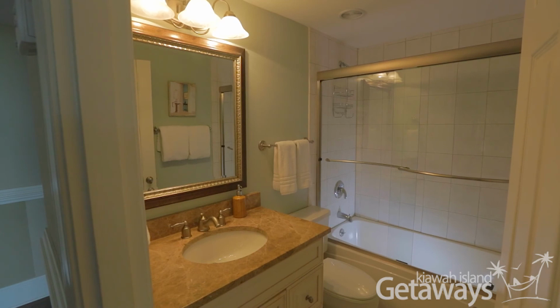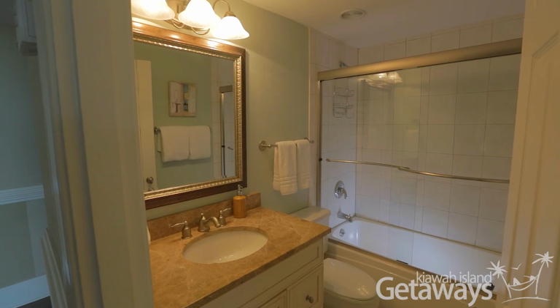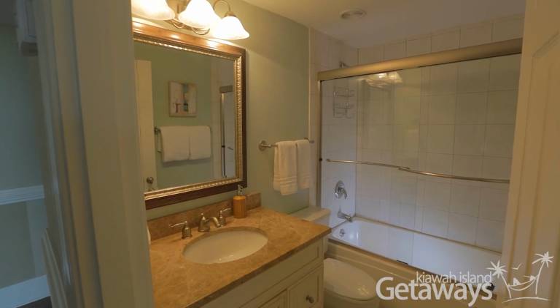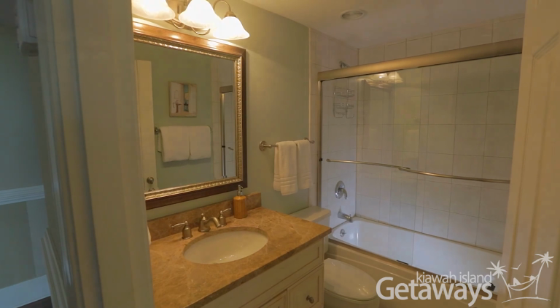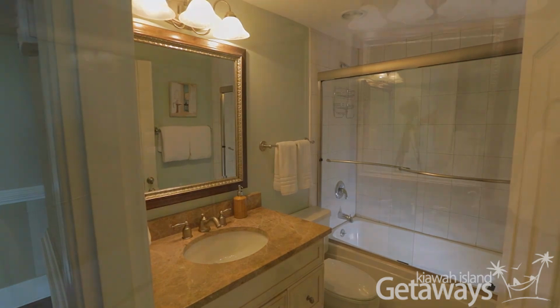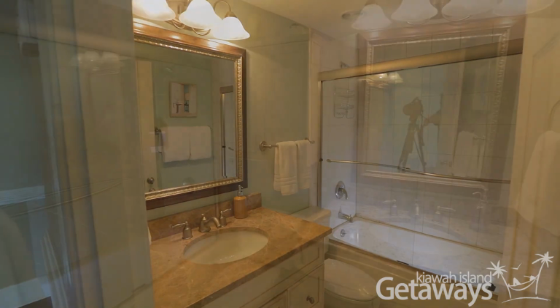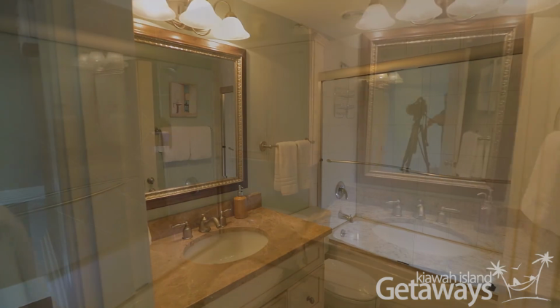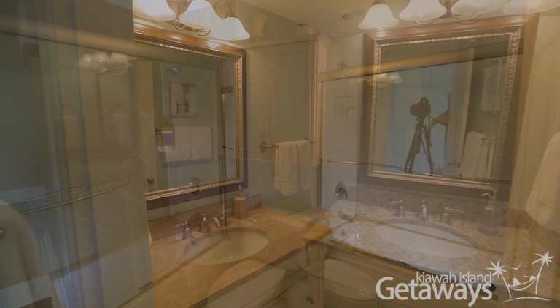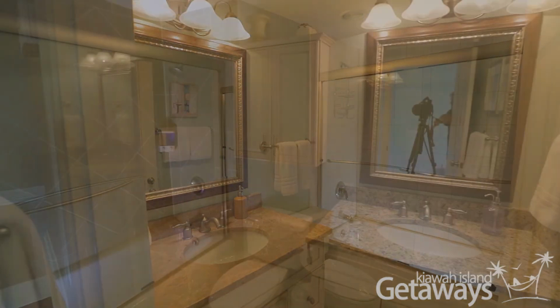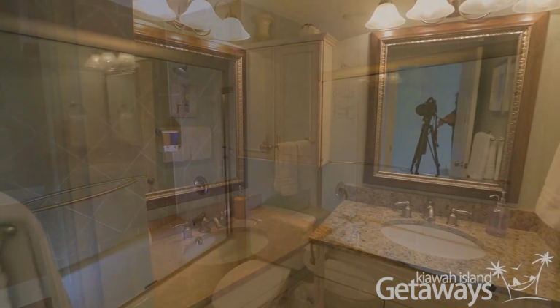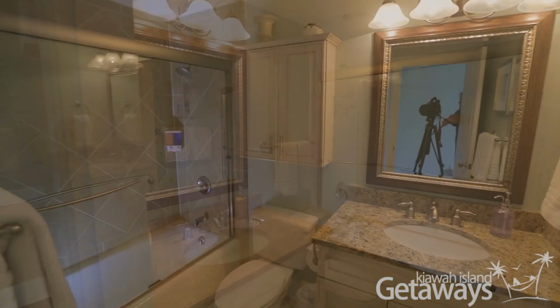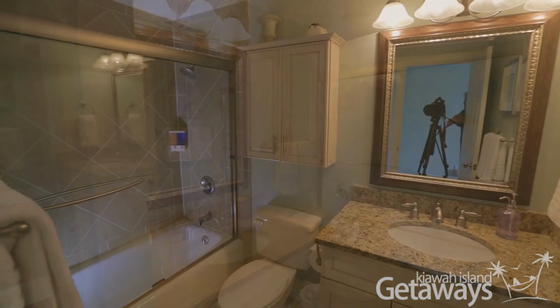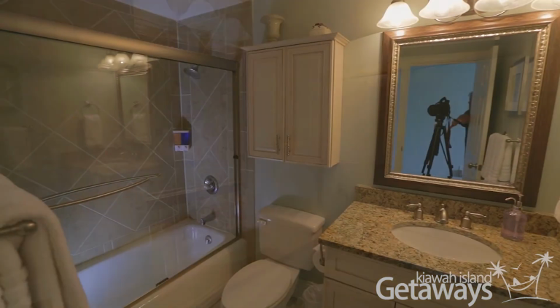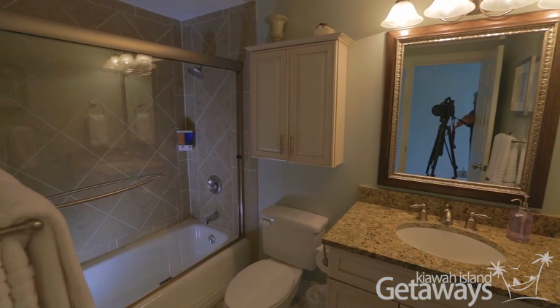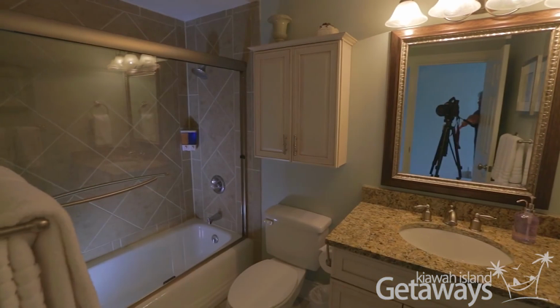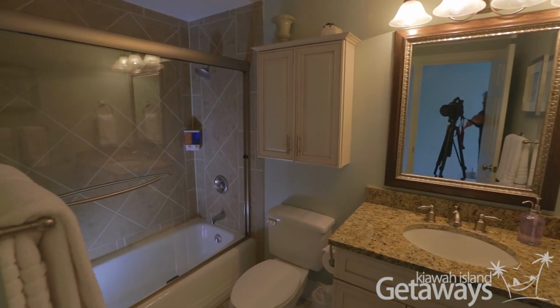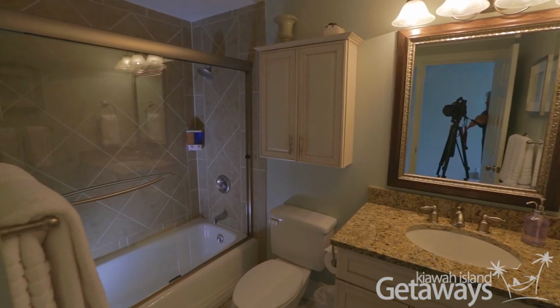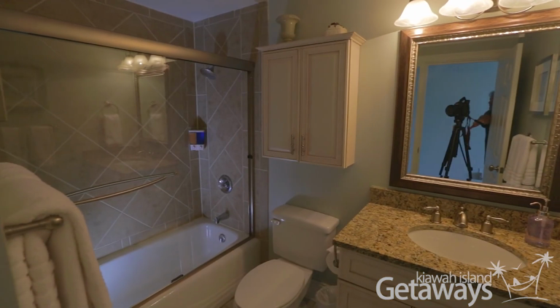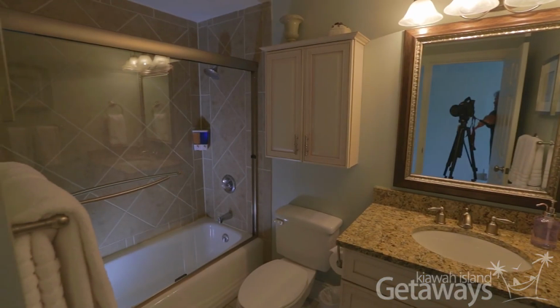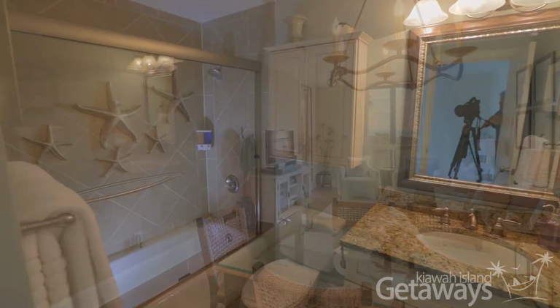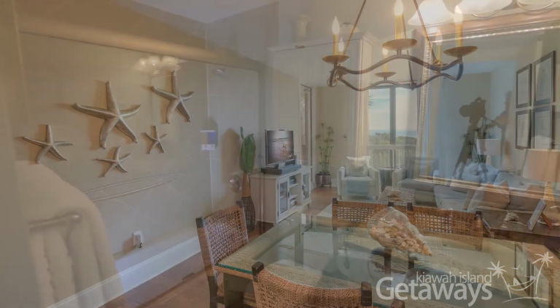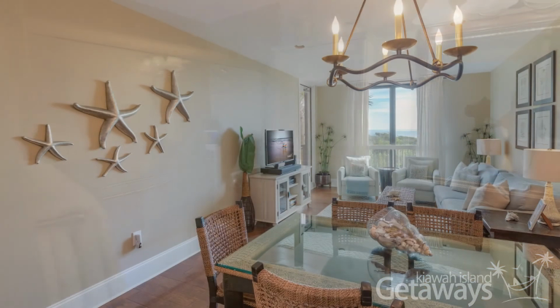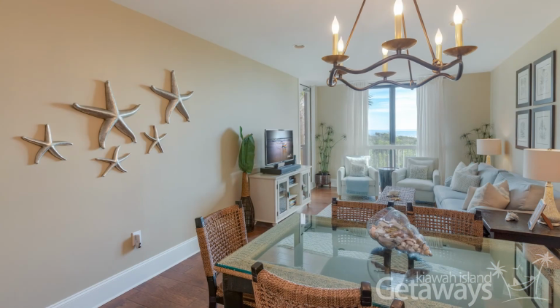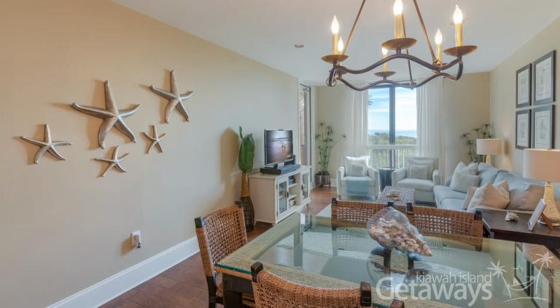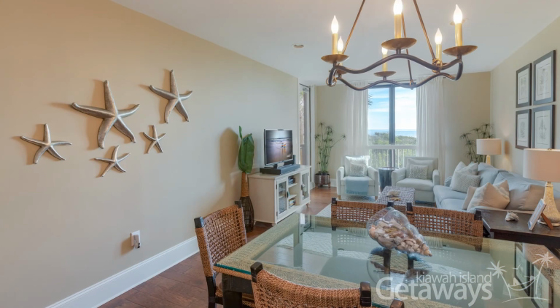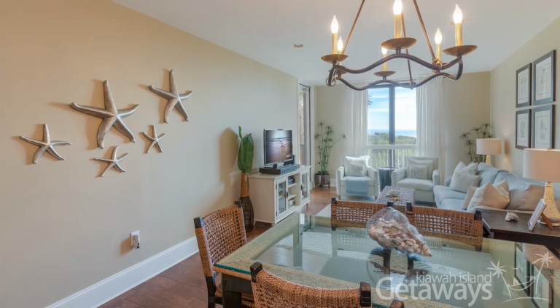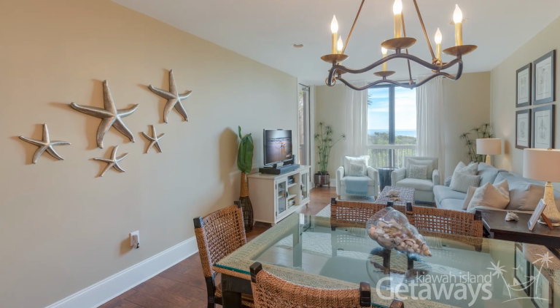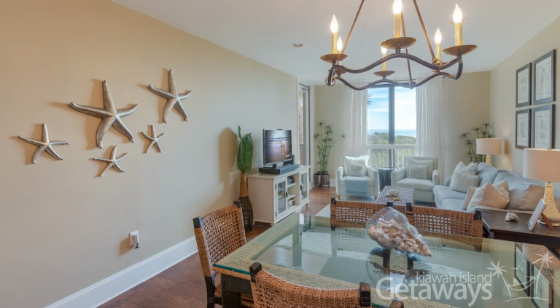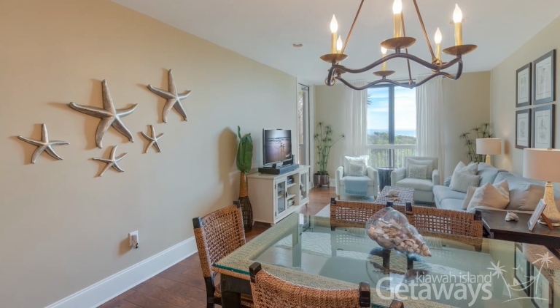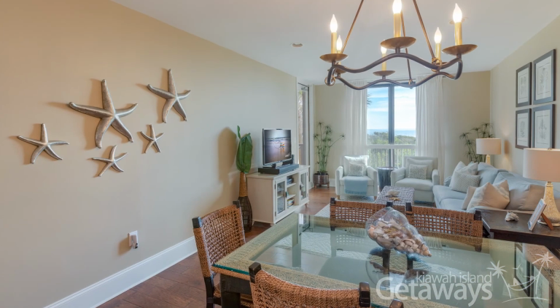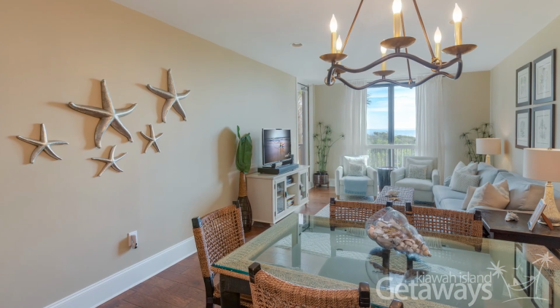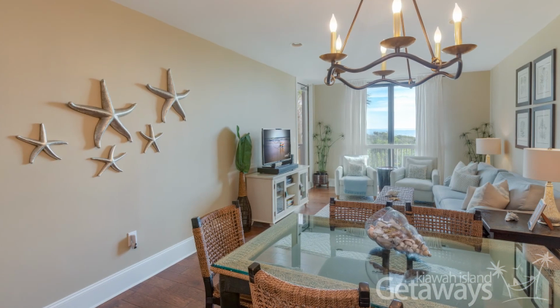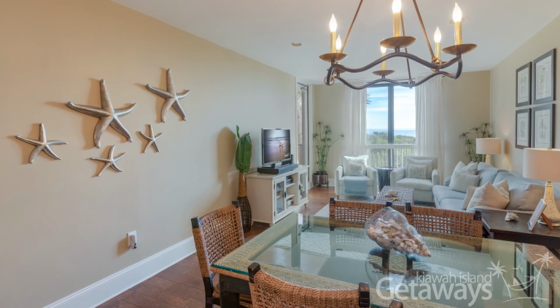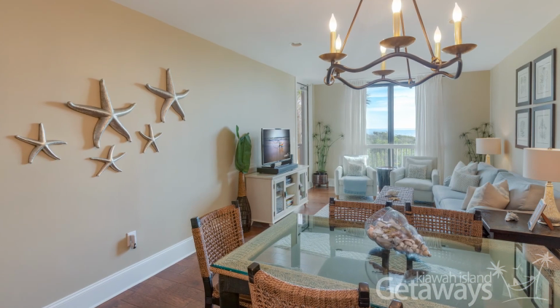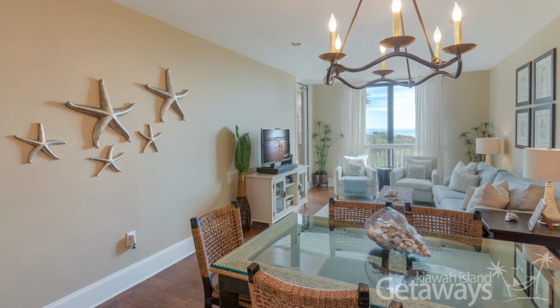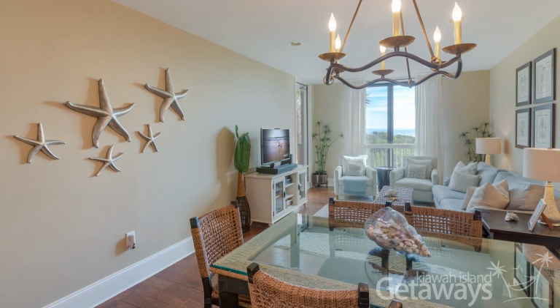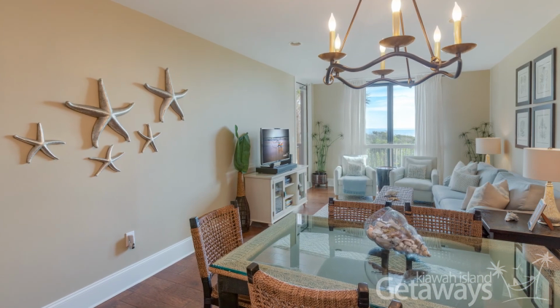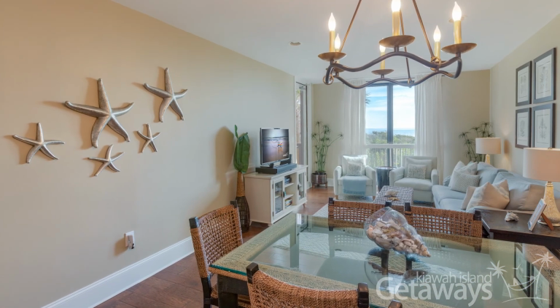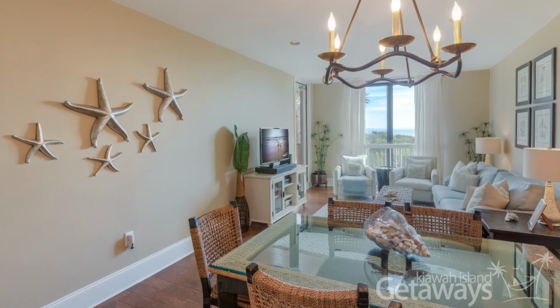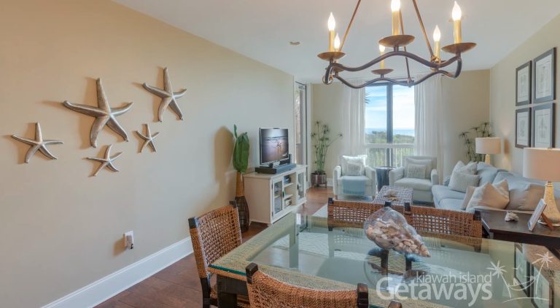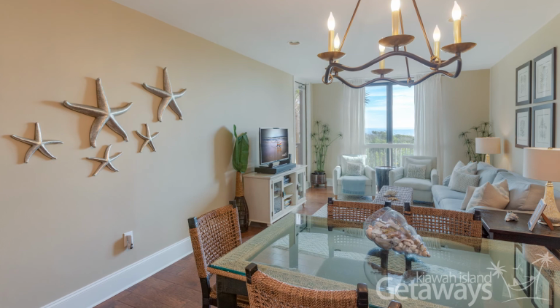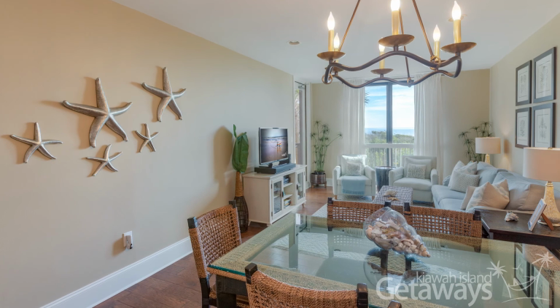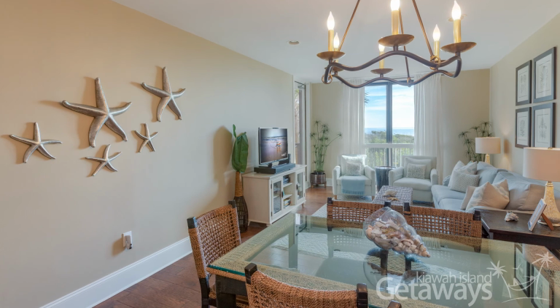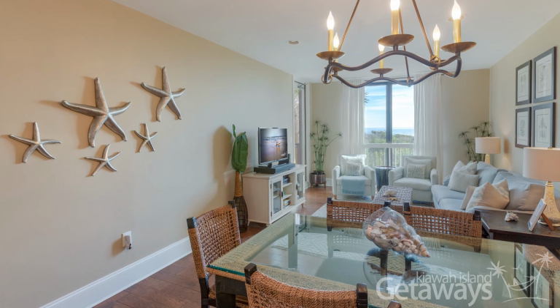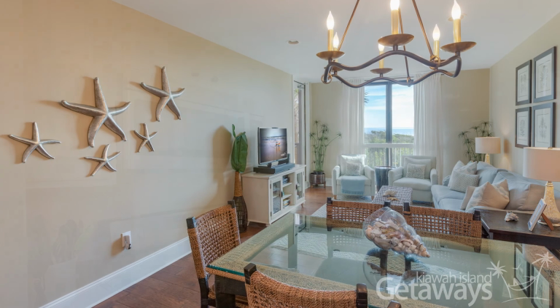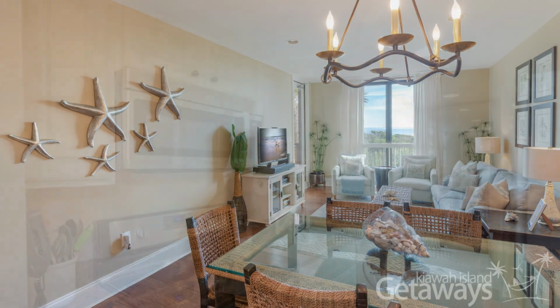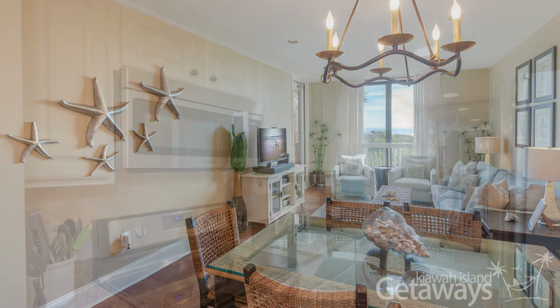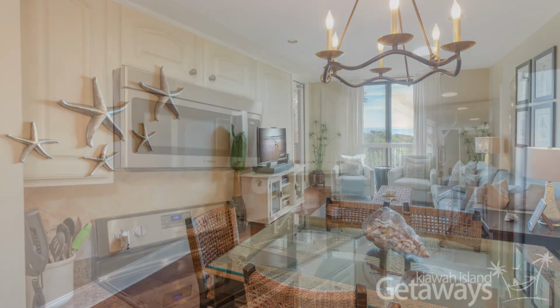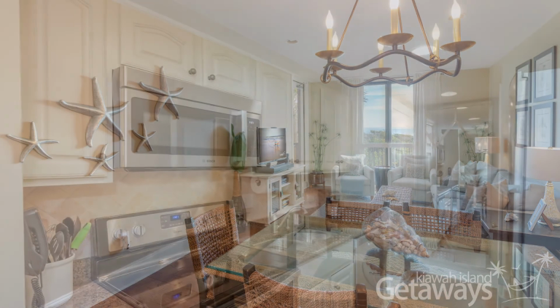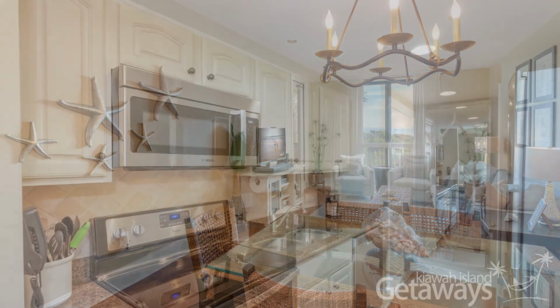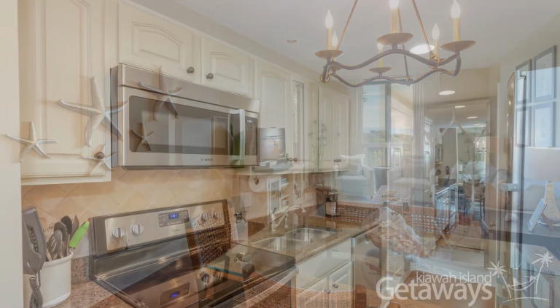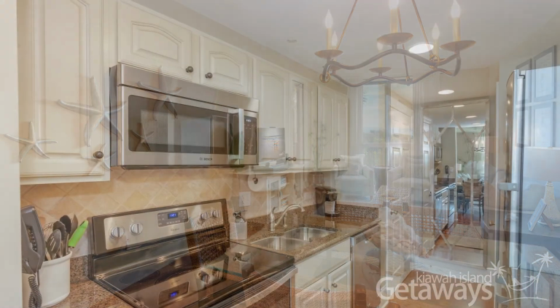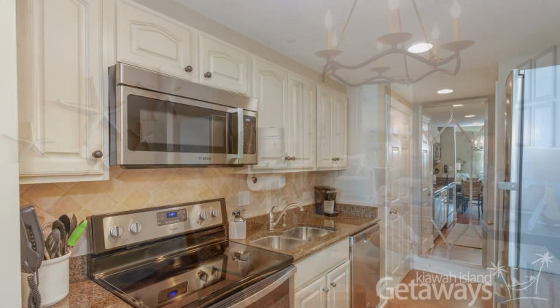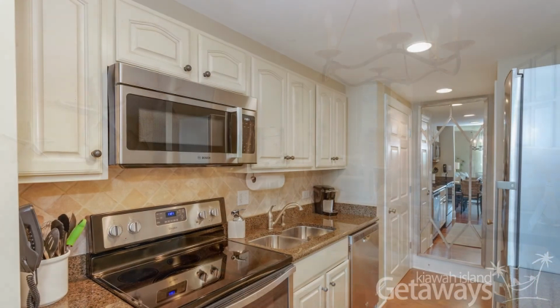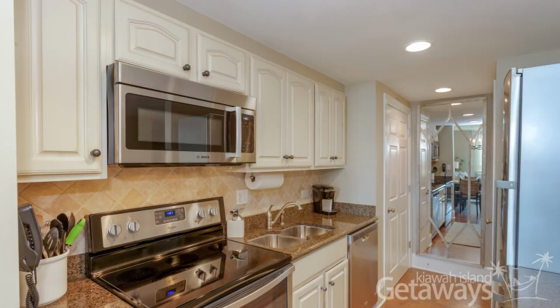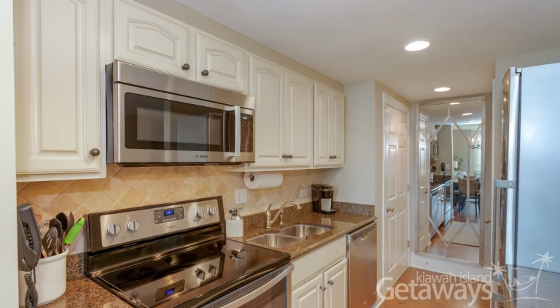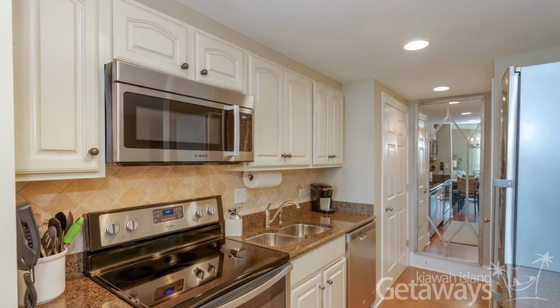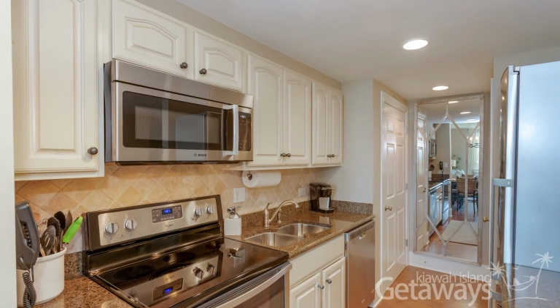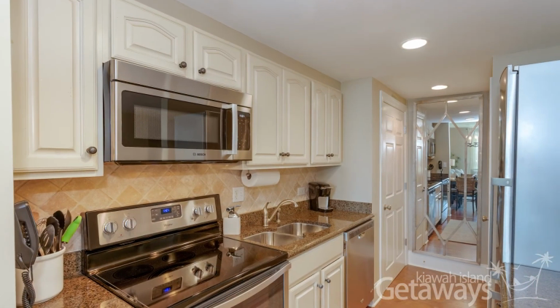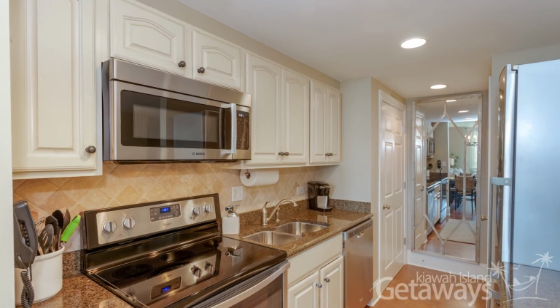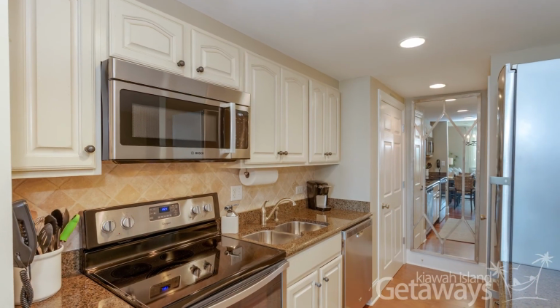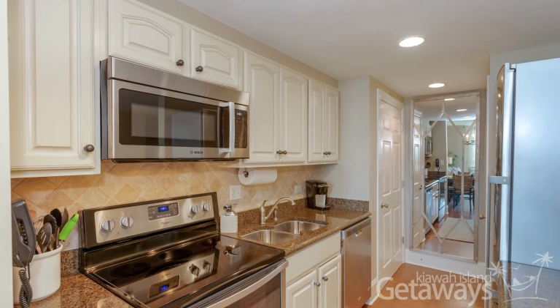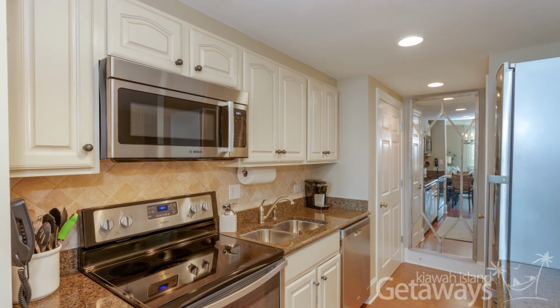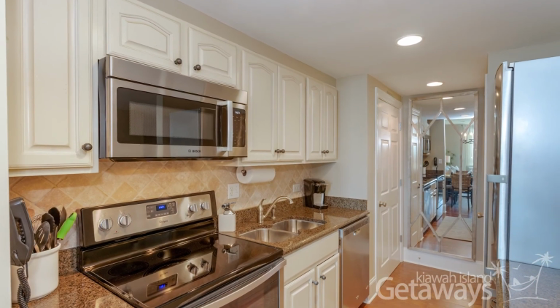Of course, each bedroom has its own bath. And as we mentioned, there's an open floor plan with the kitchen, living room, and dining room — all with ocean views.